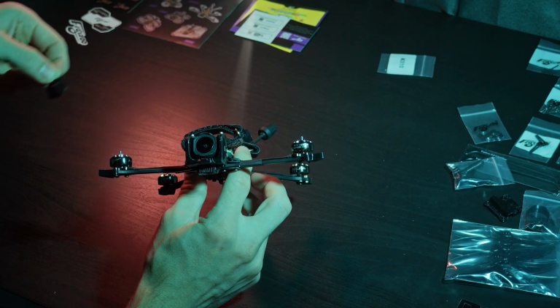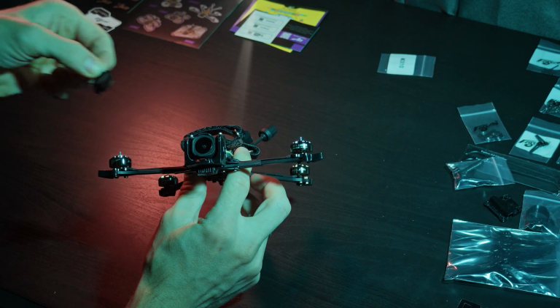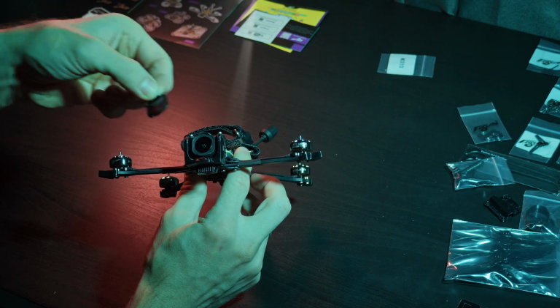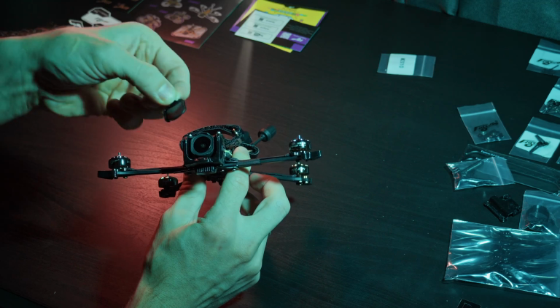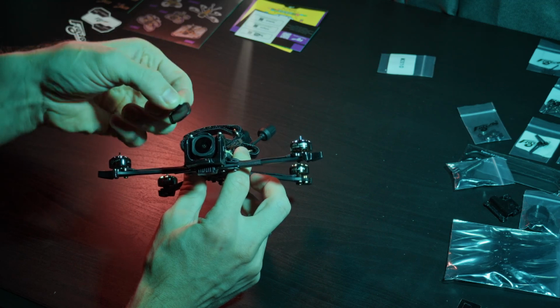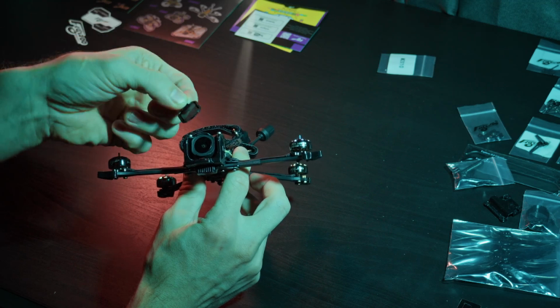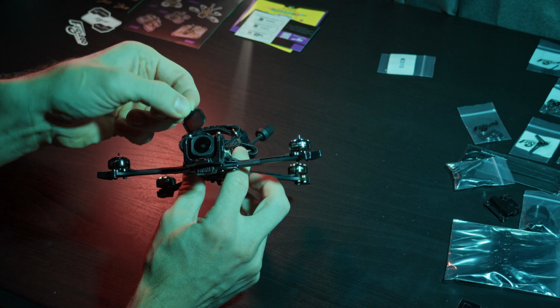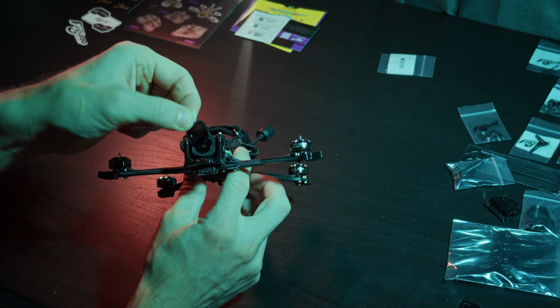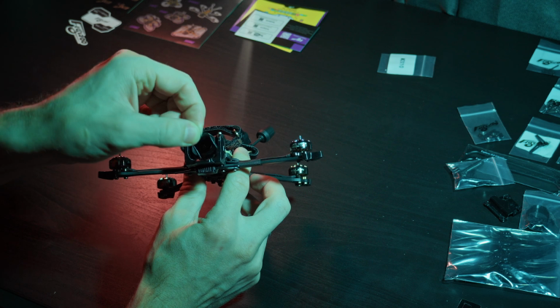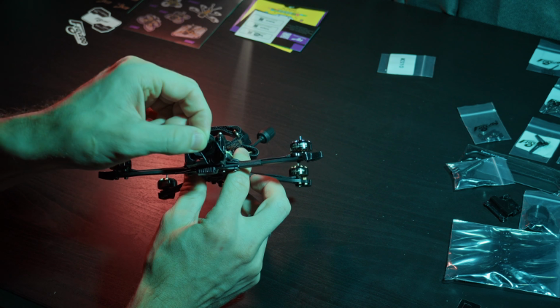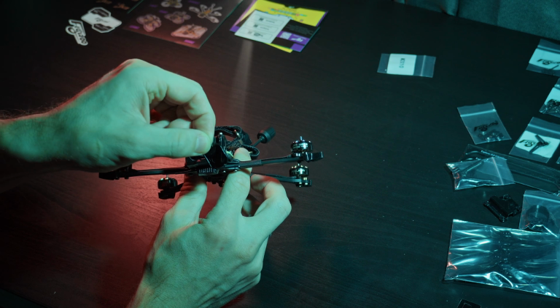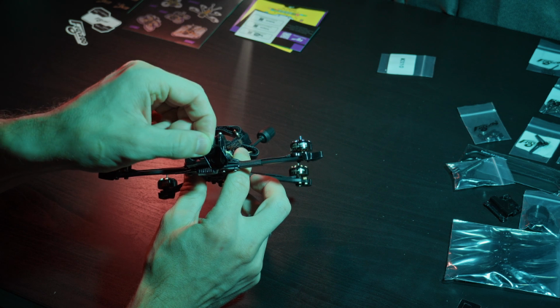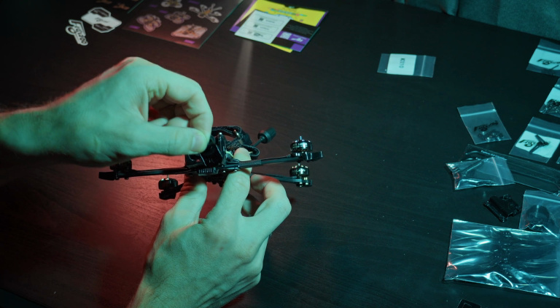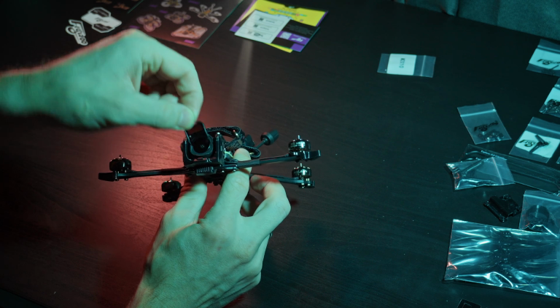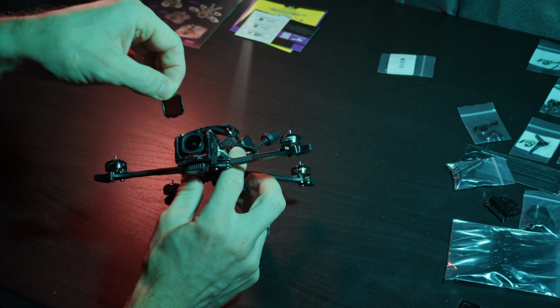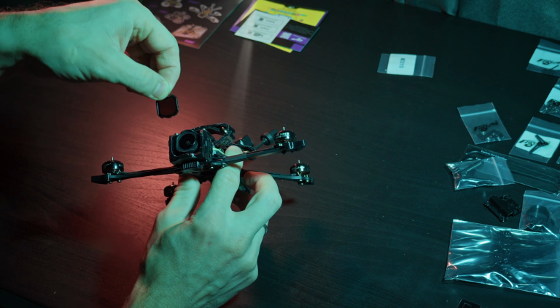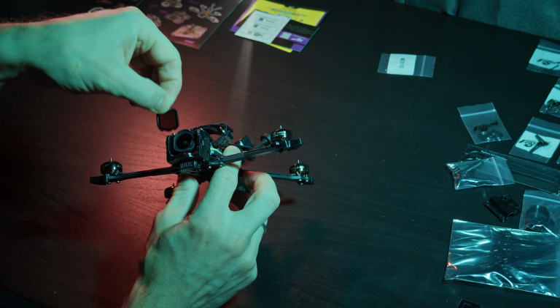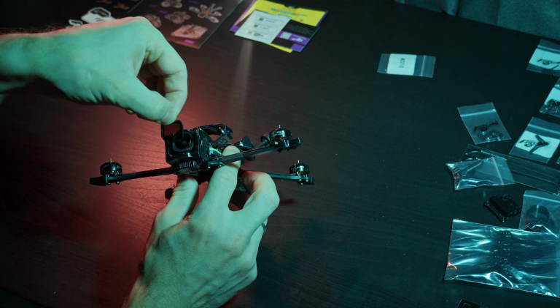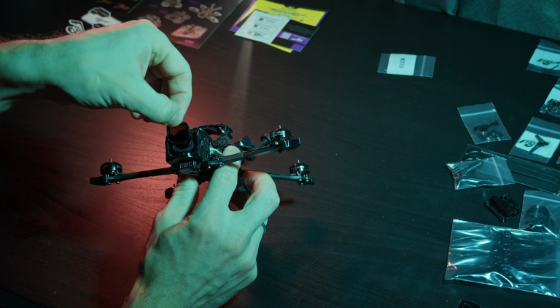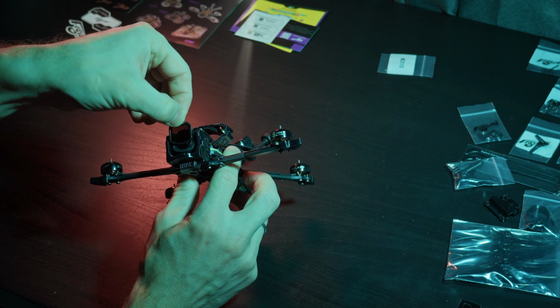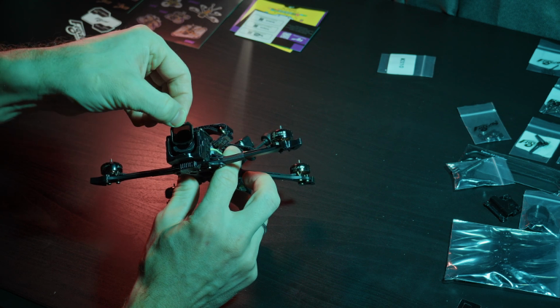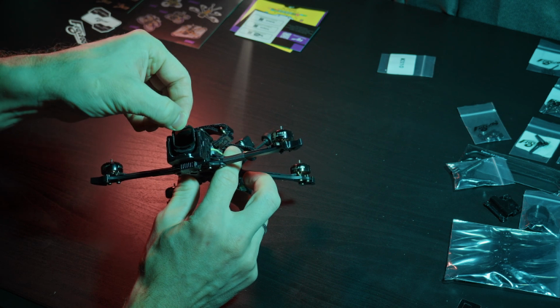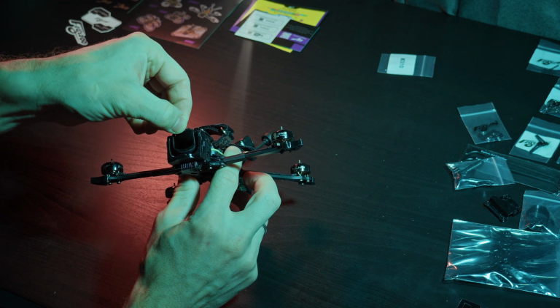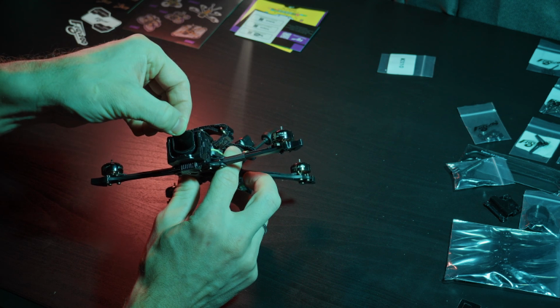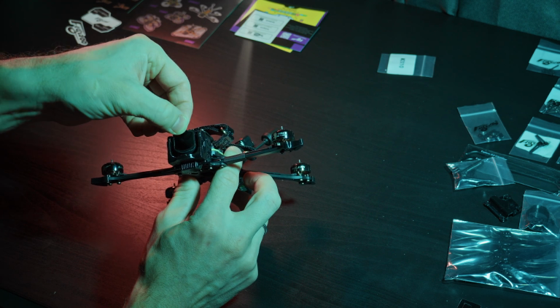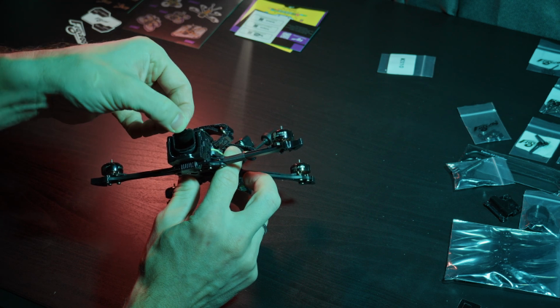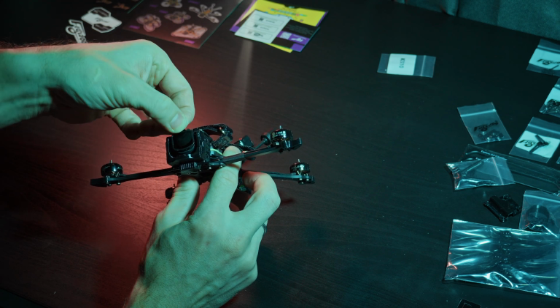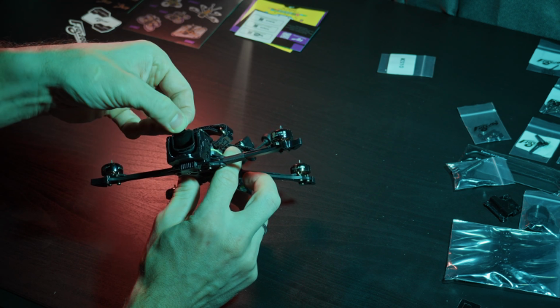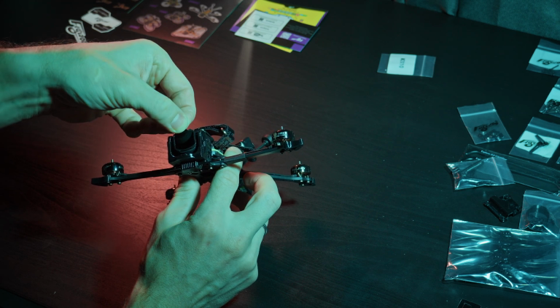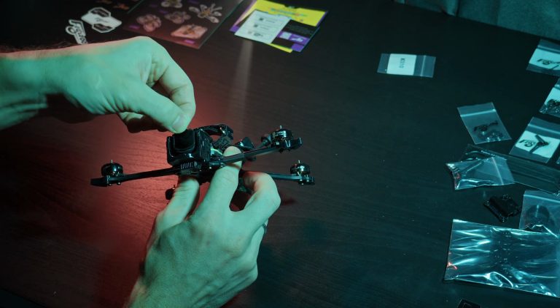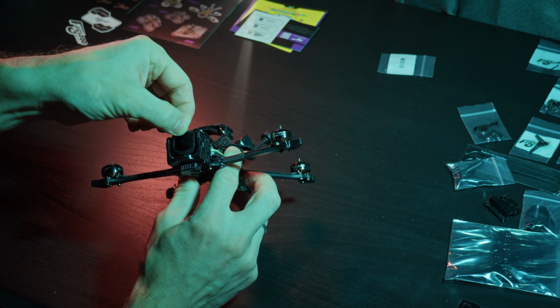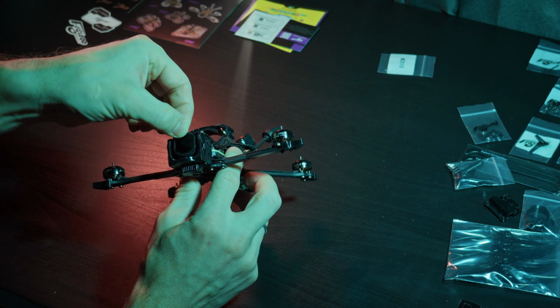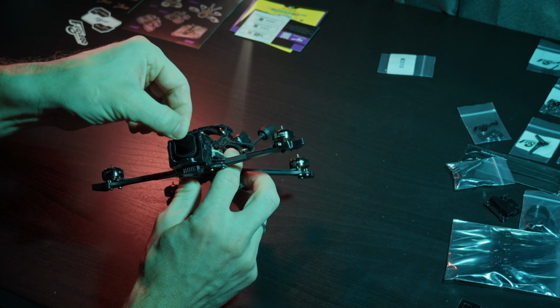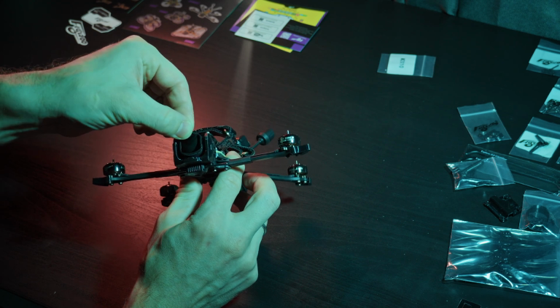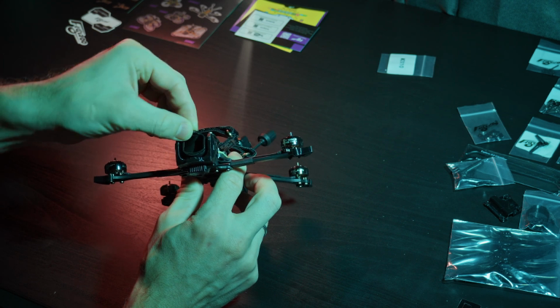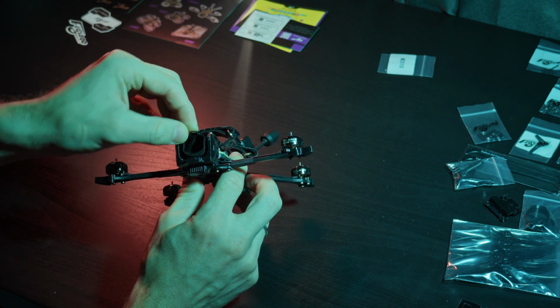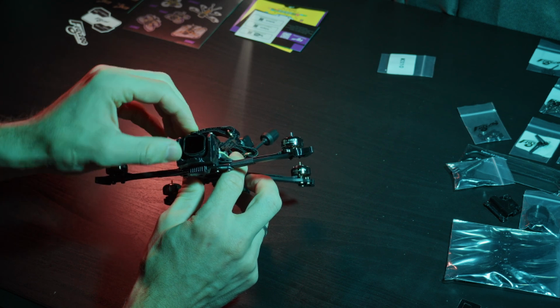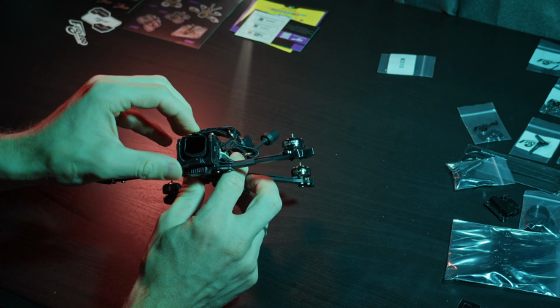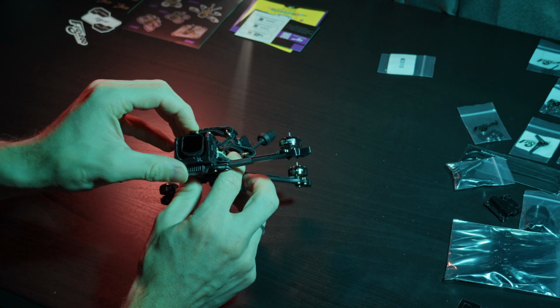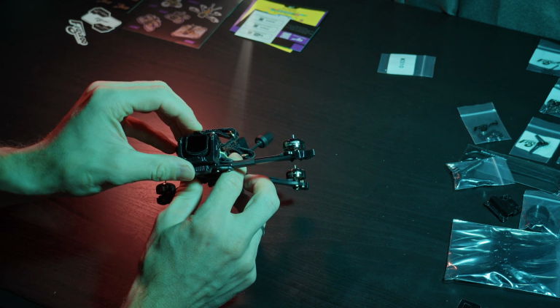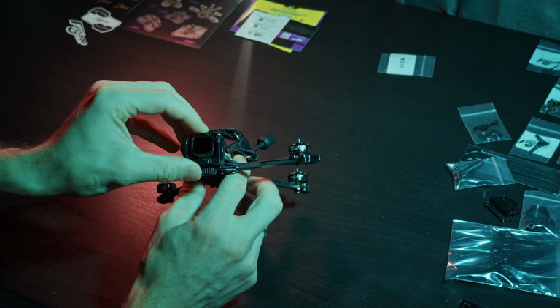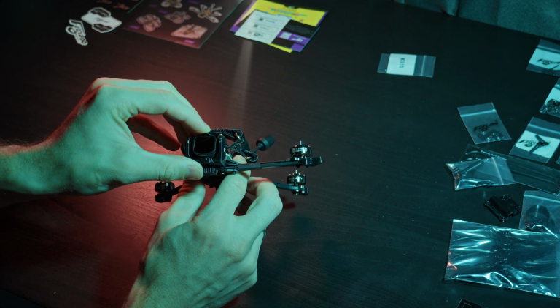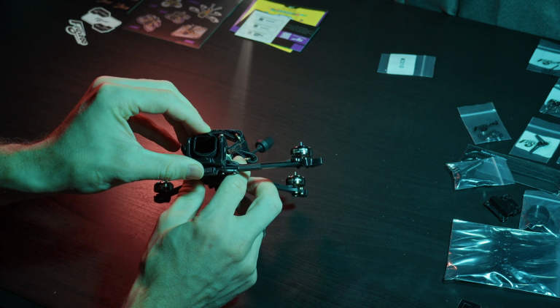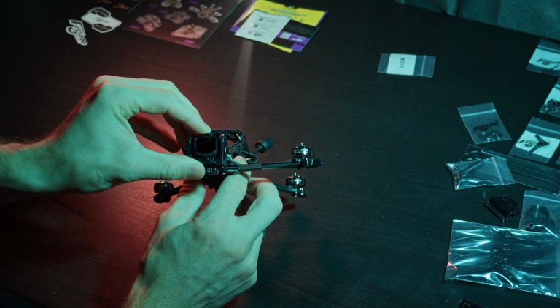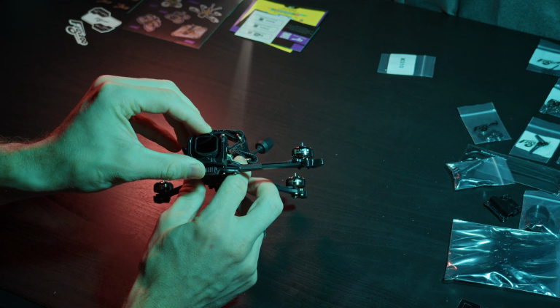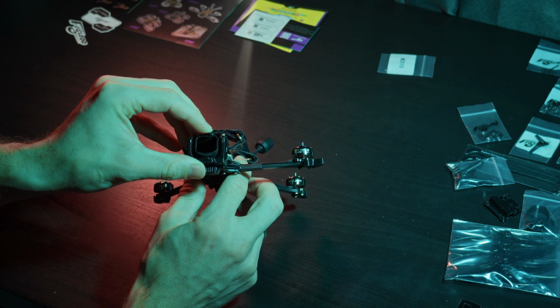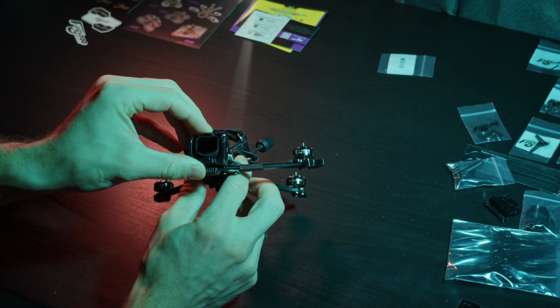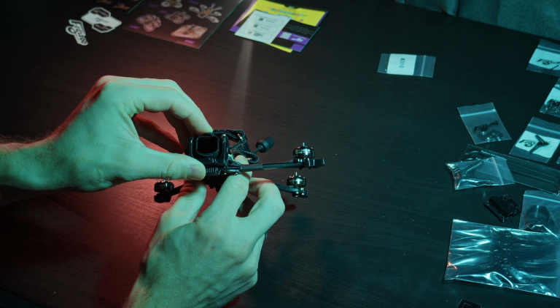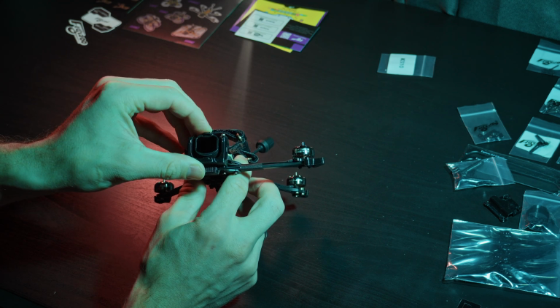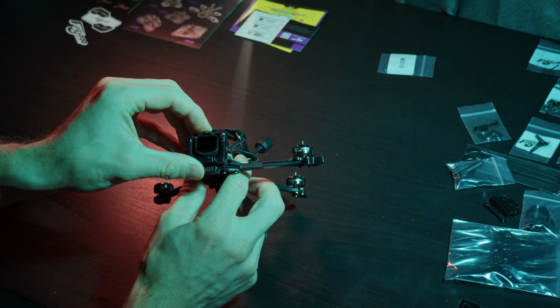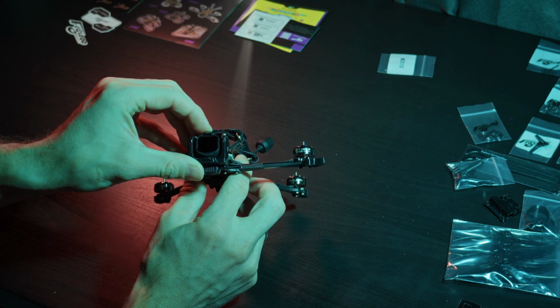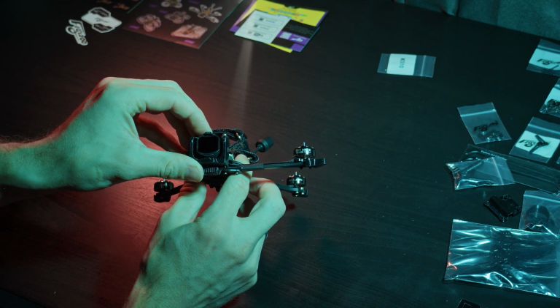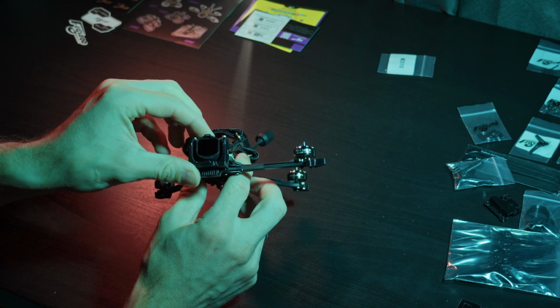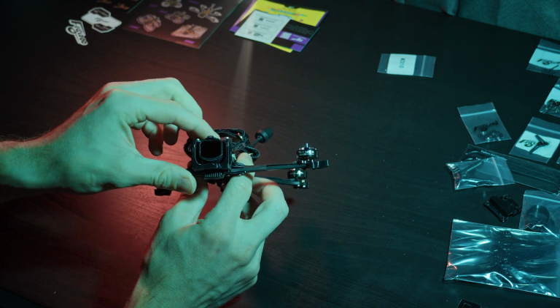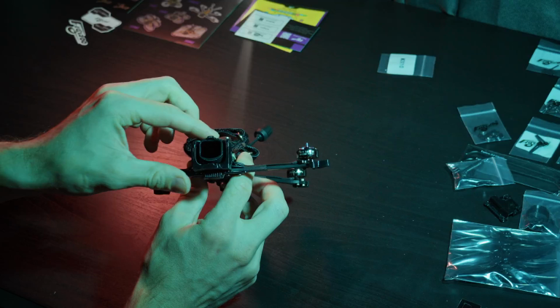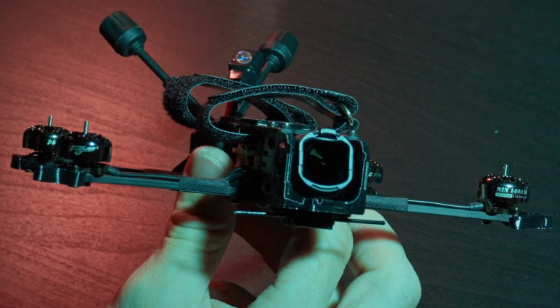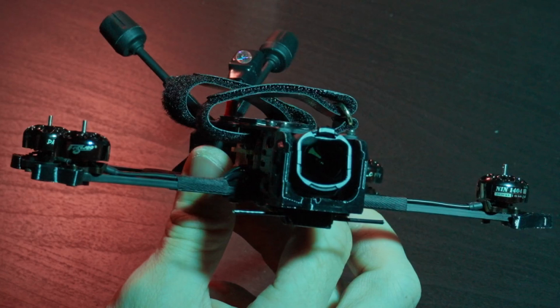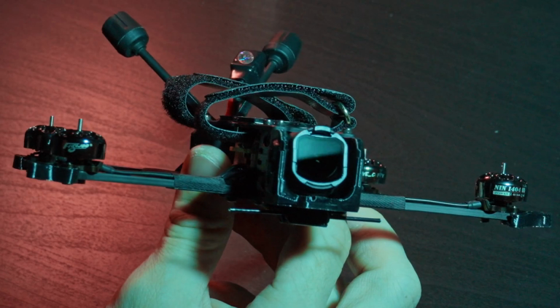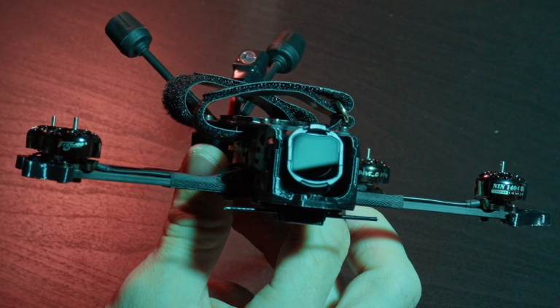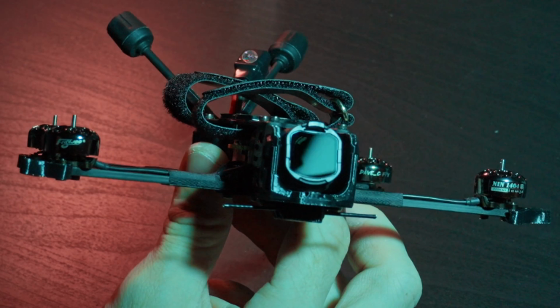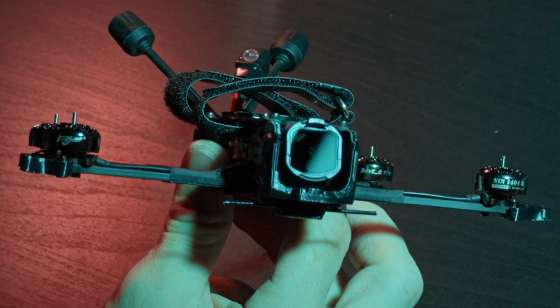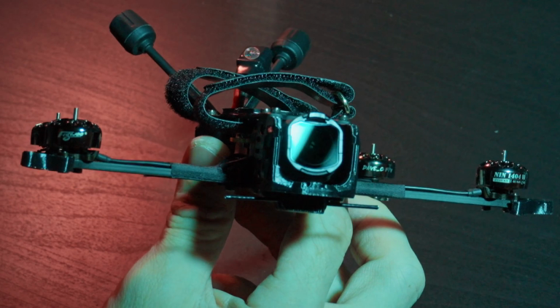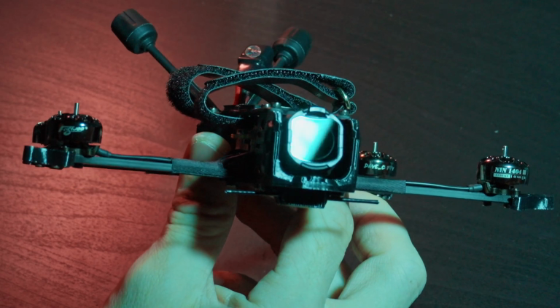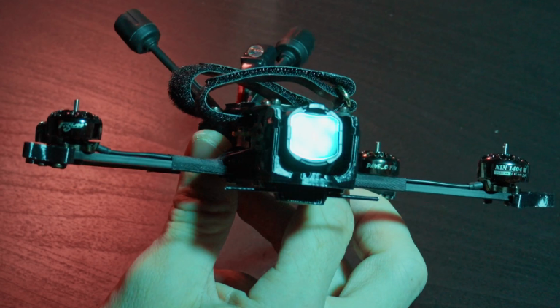The filters are only suitable for the O4 unit here. Filters from Avatar 2 will not fit due to the camera mount.